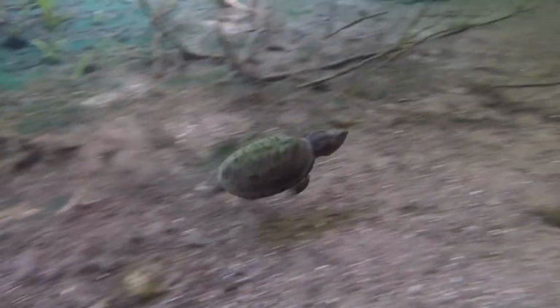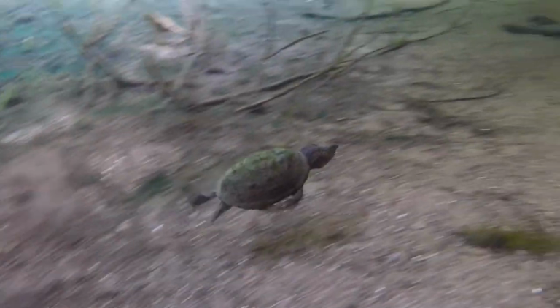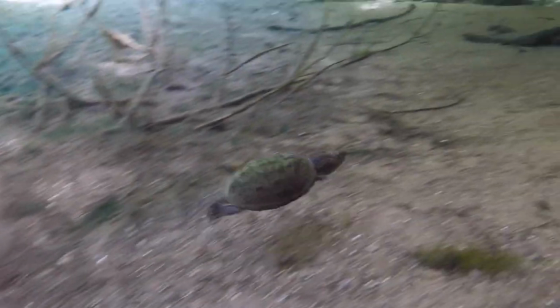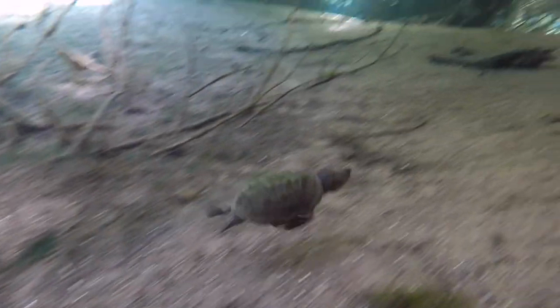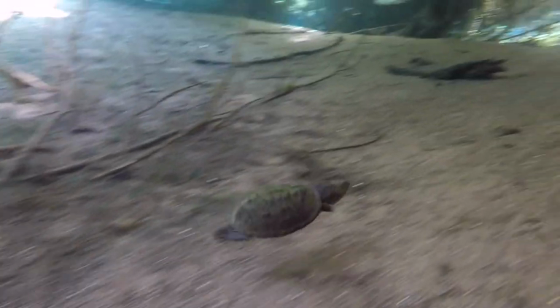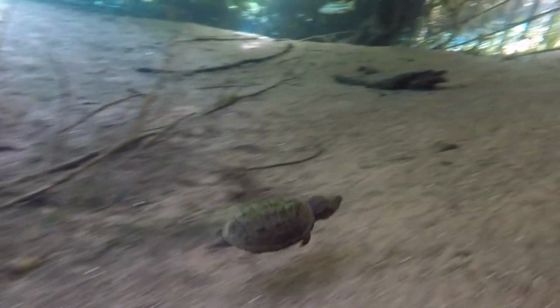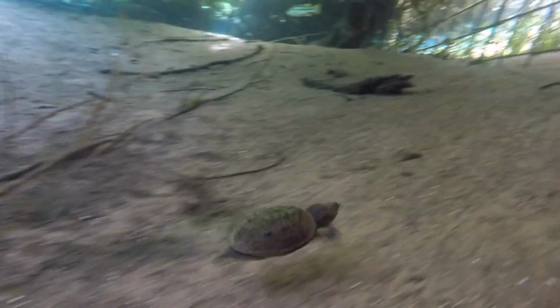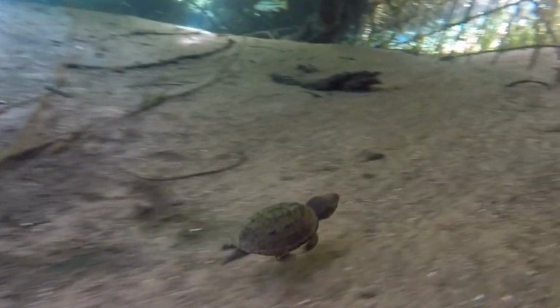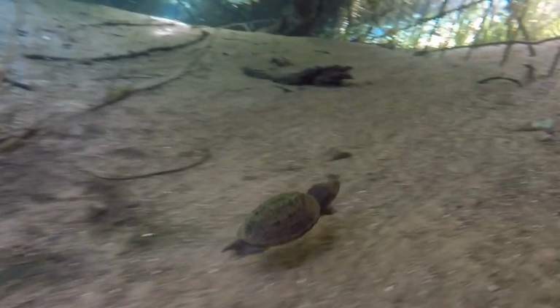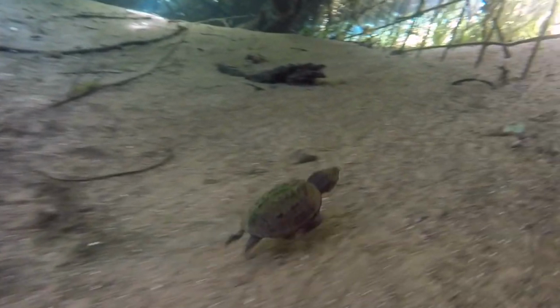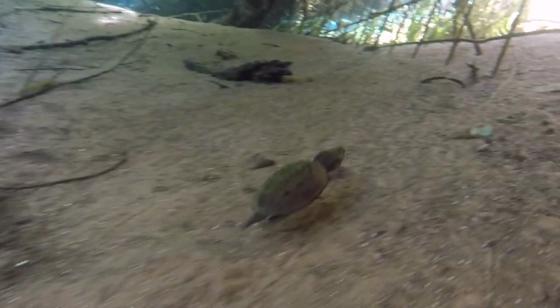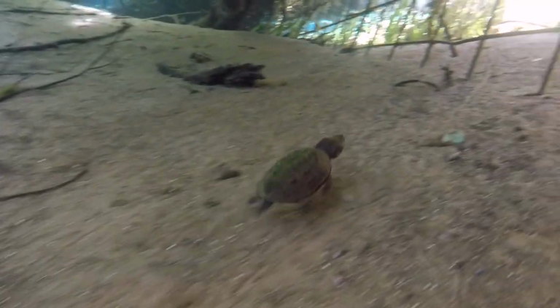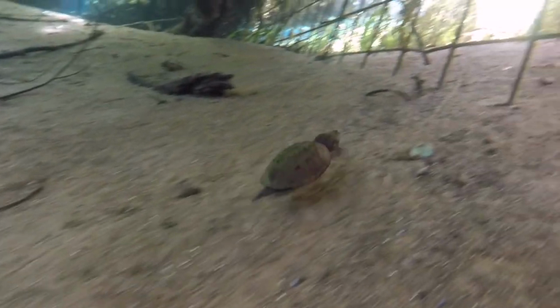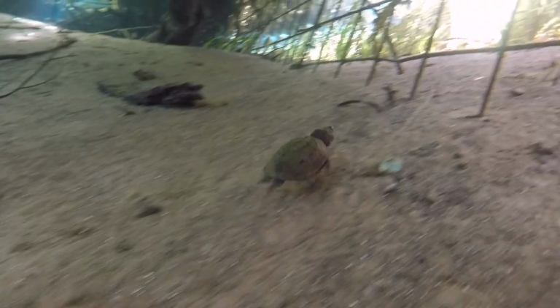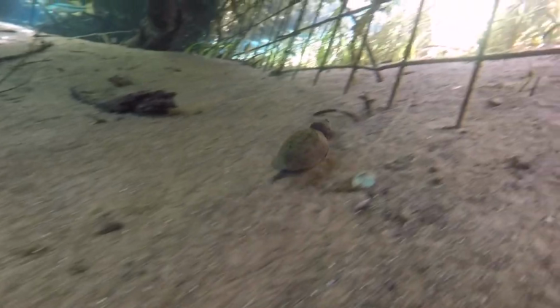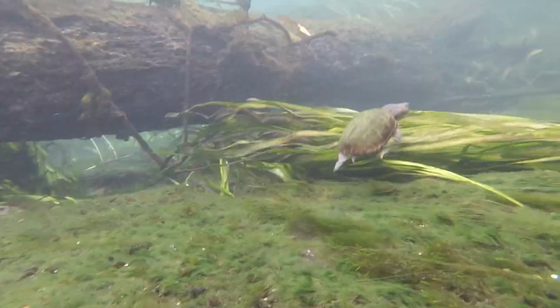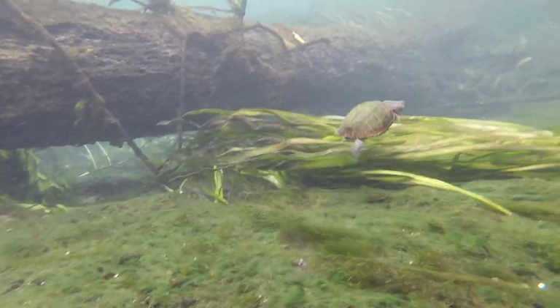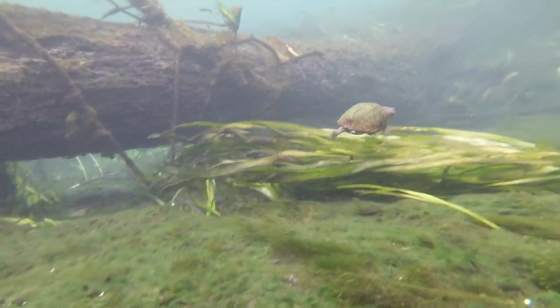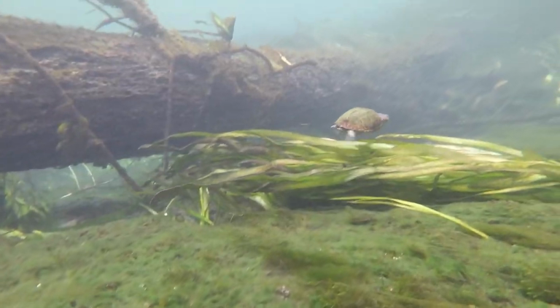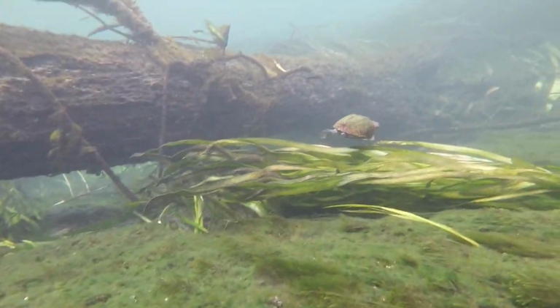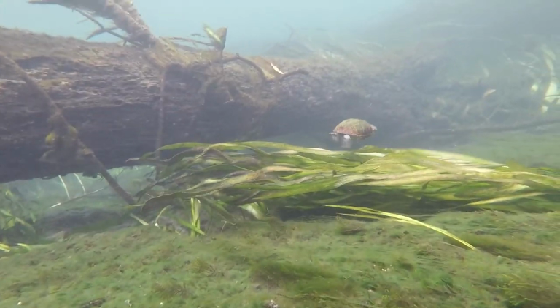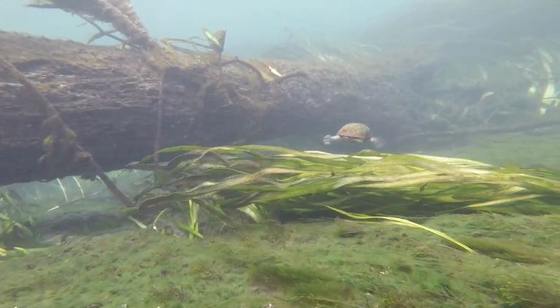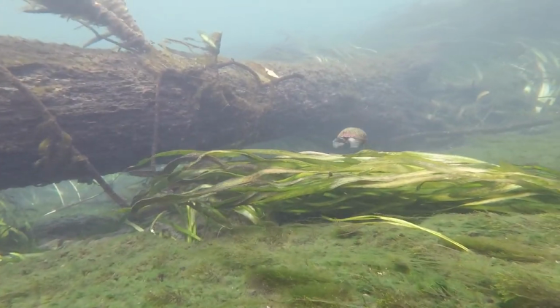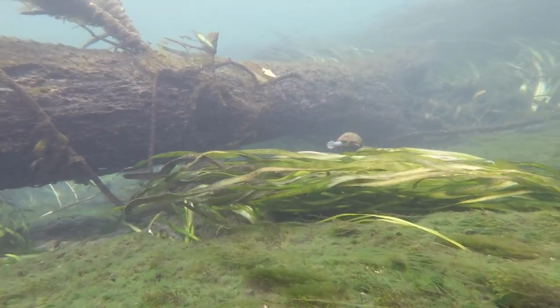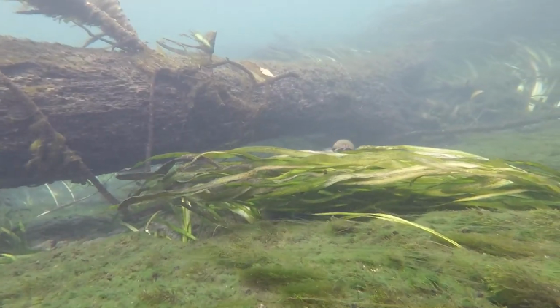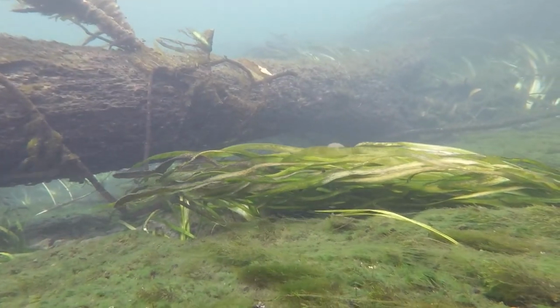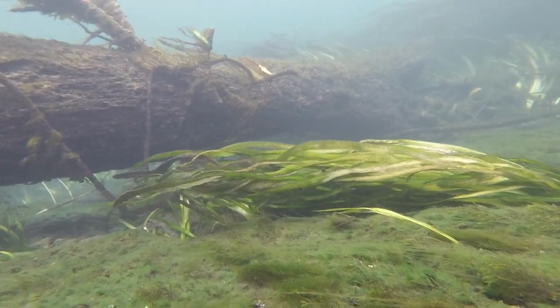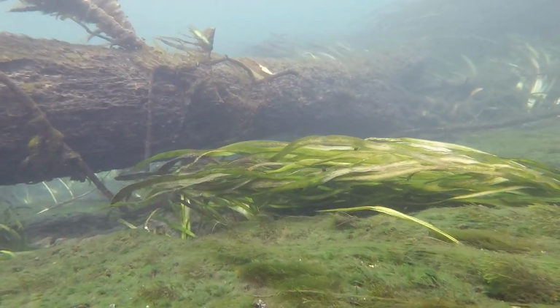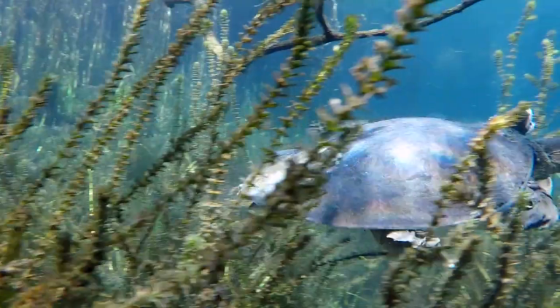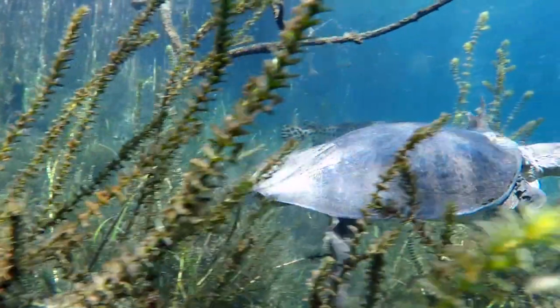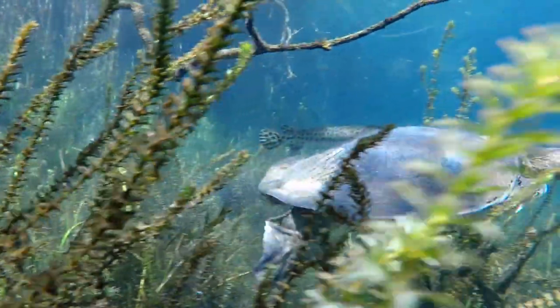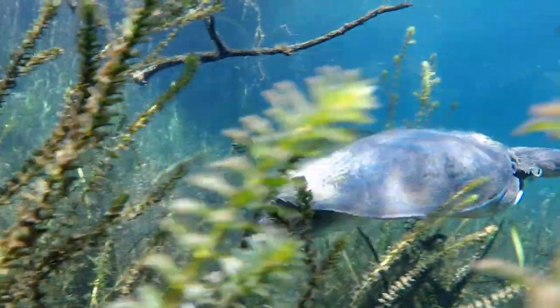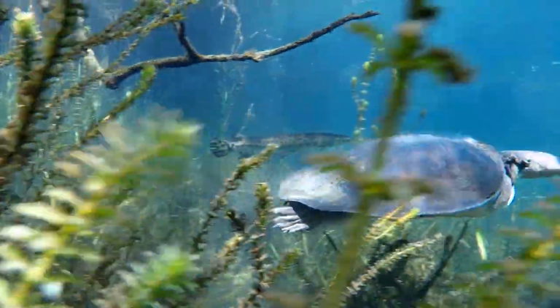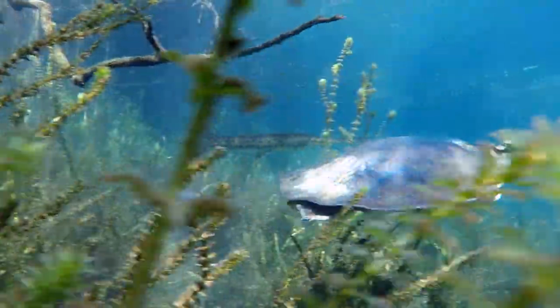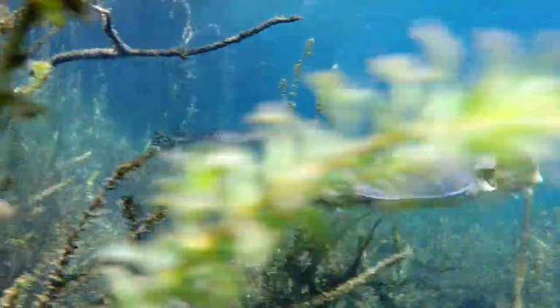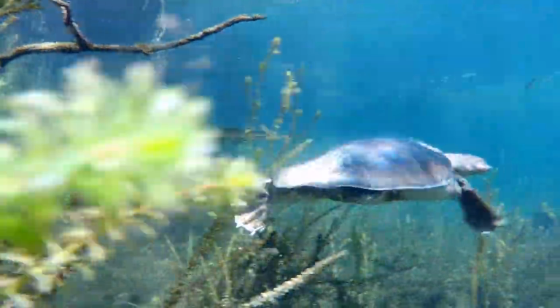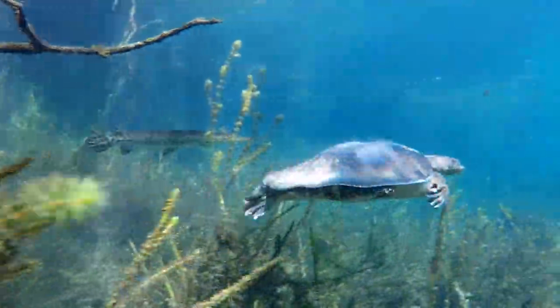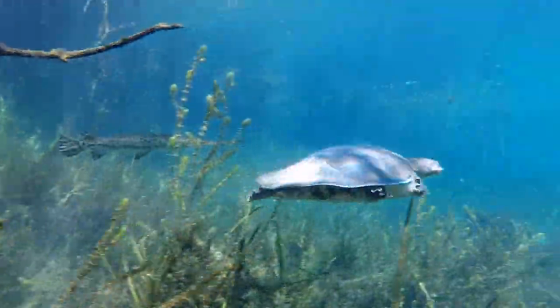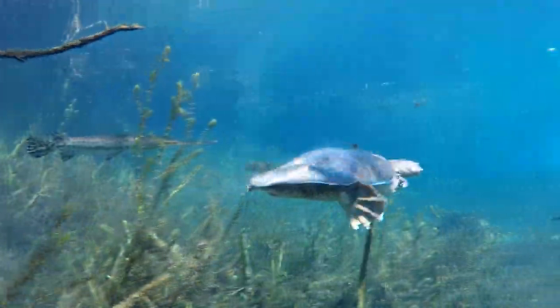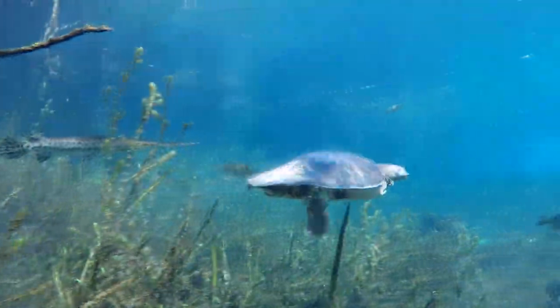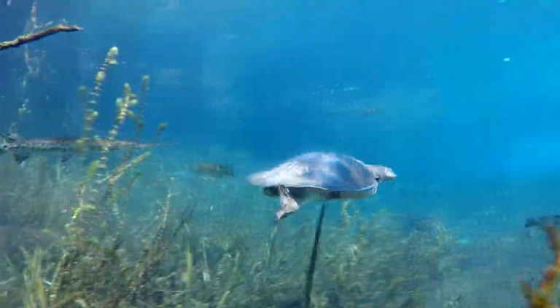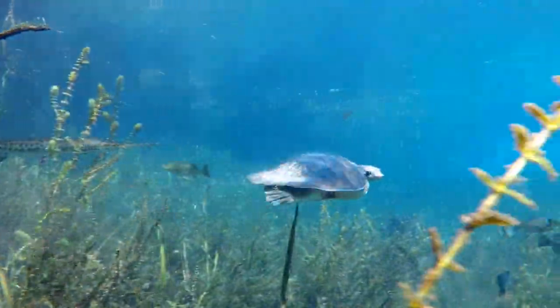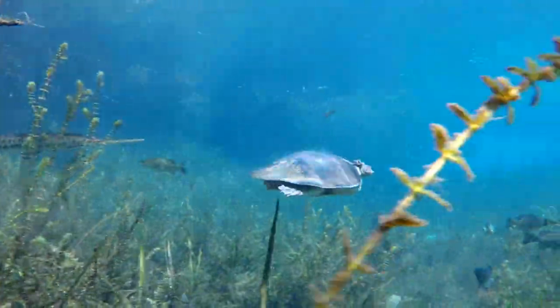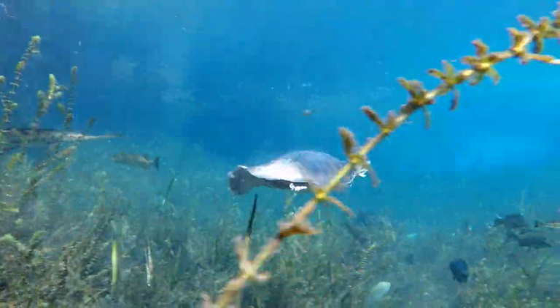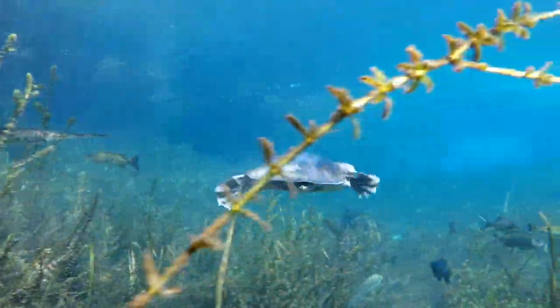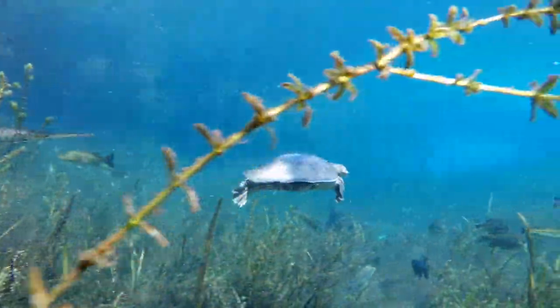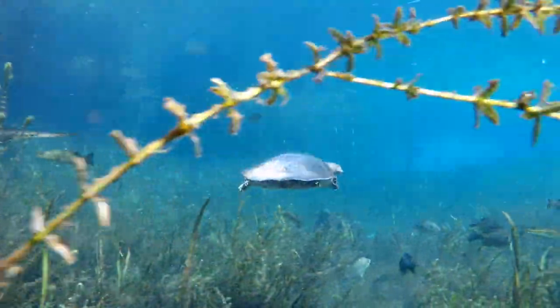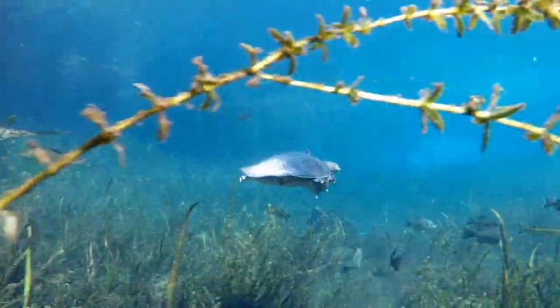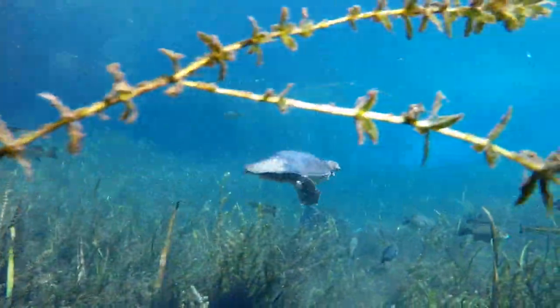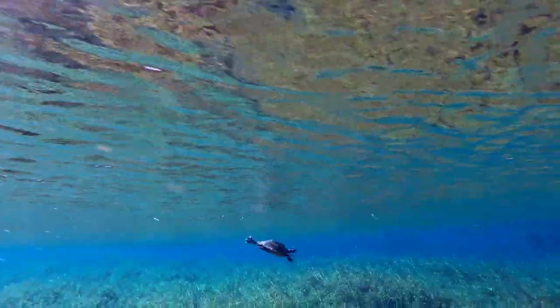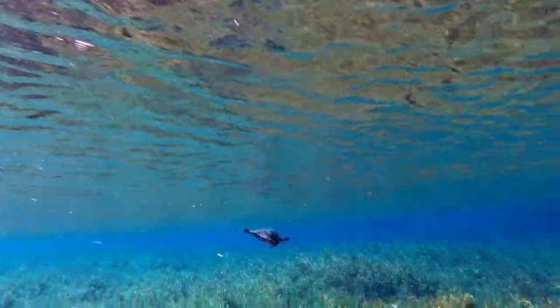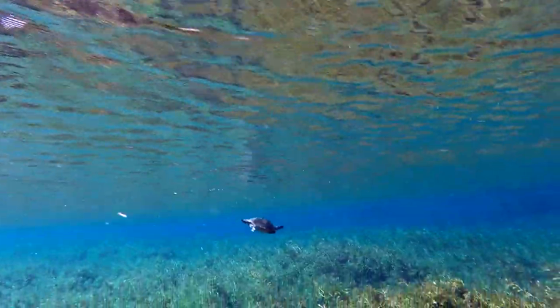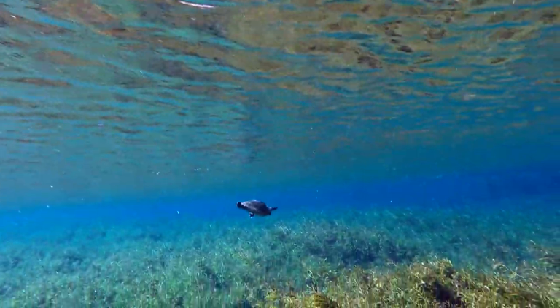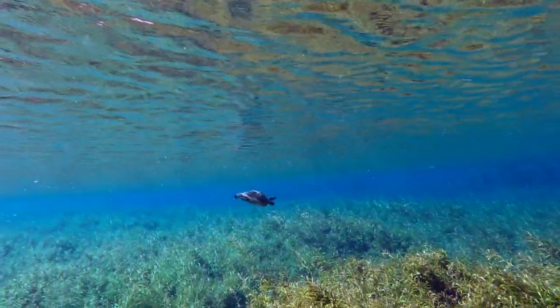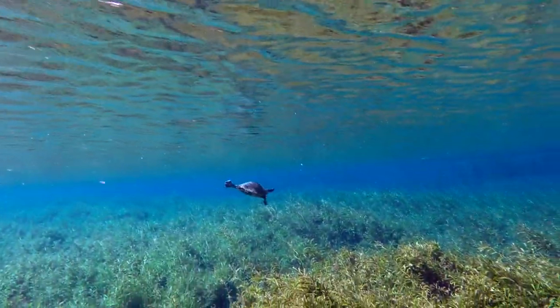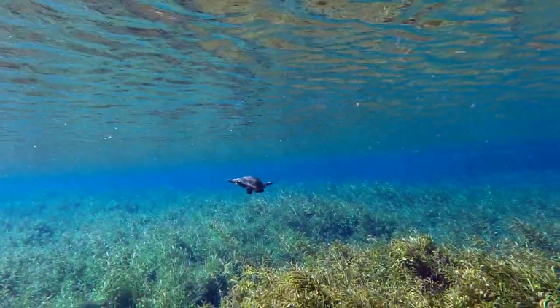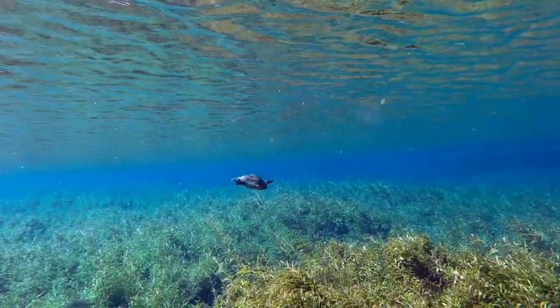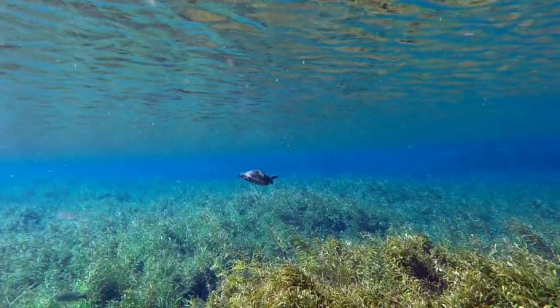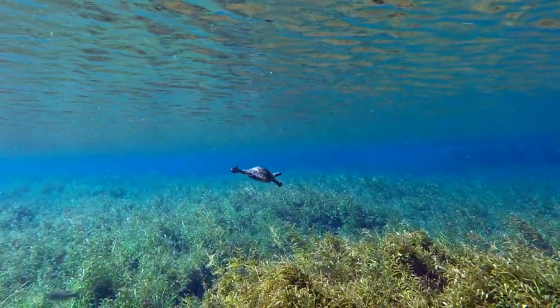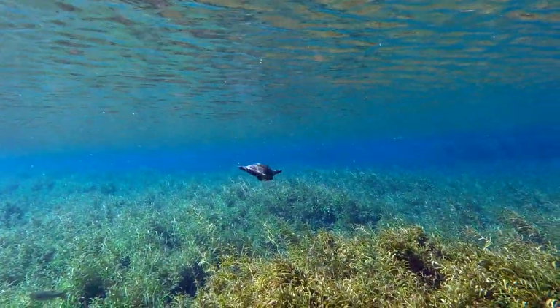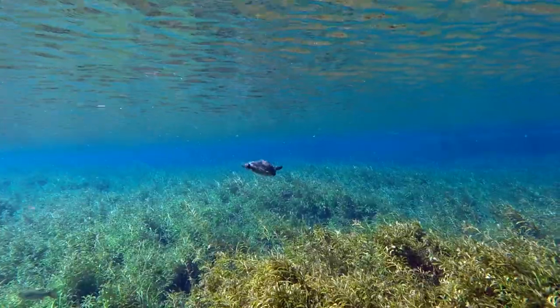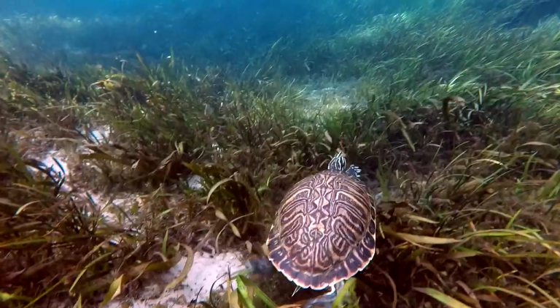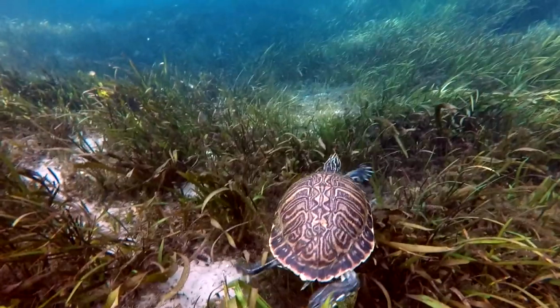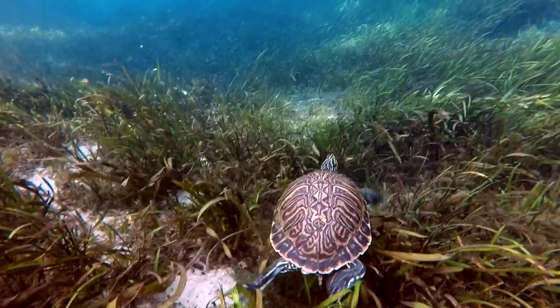Thanks for joining us as we check out Florida's turtles. I'll see you next time, and as always, when you're done at the Springs, leave nothing but bubbles.